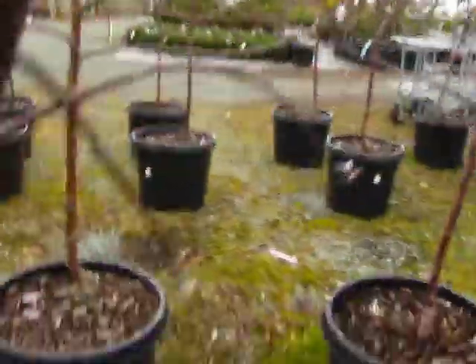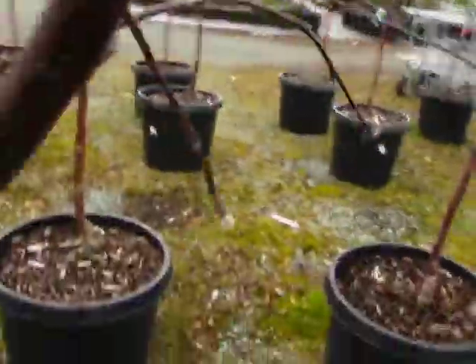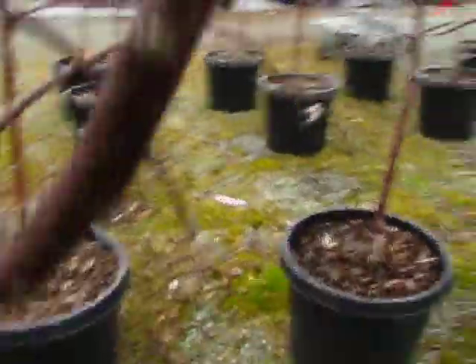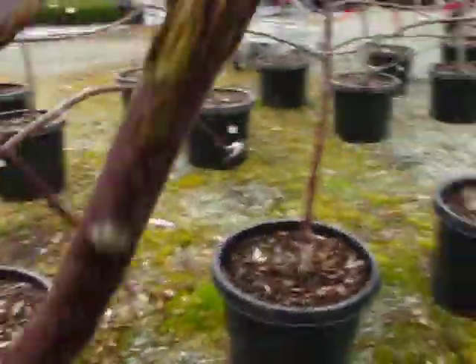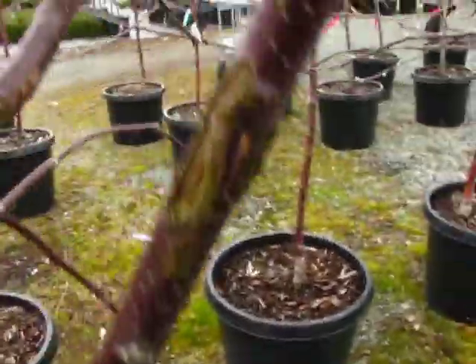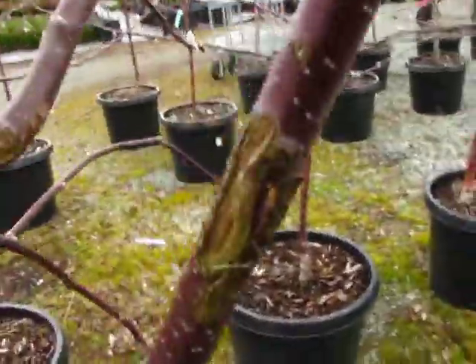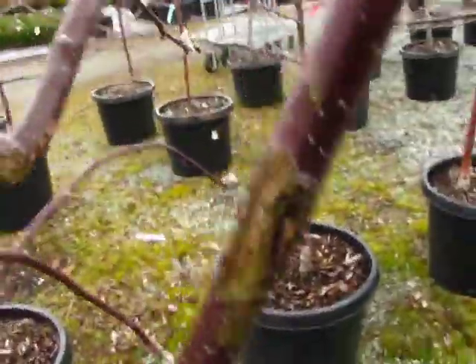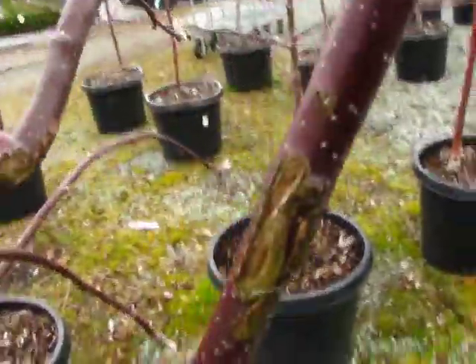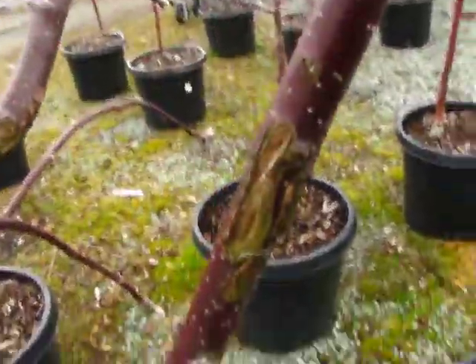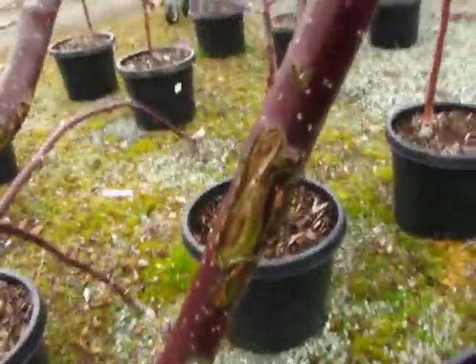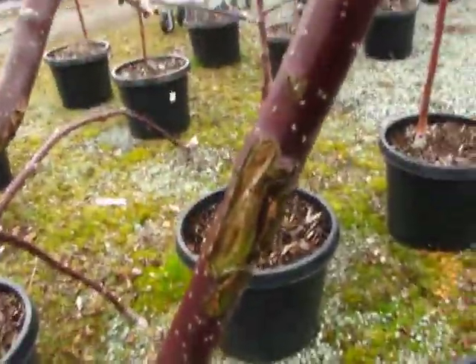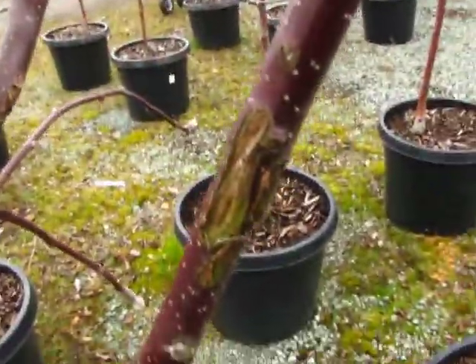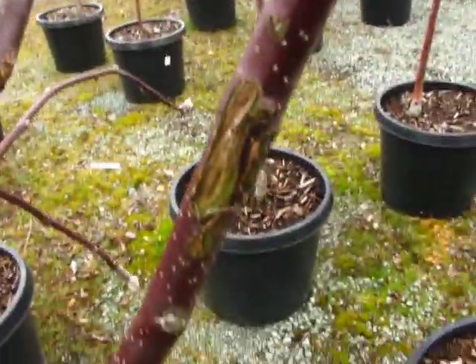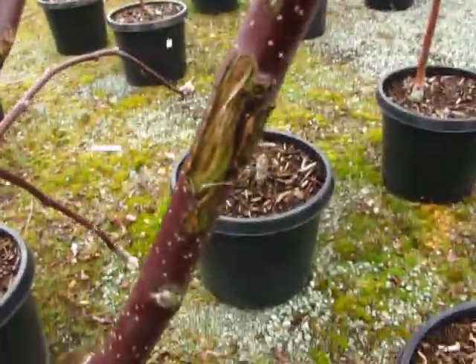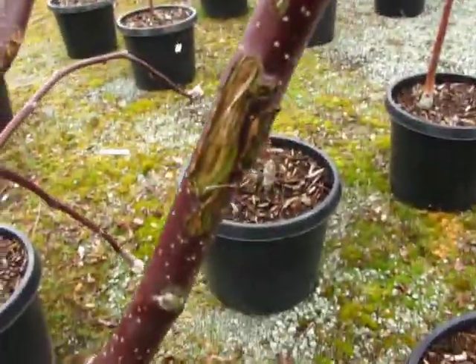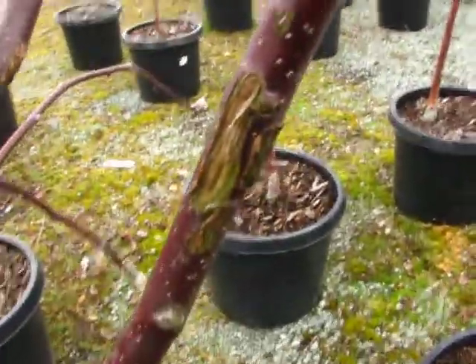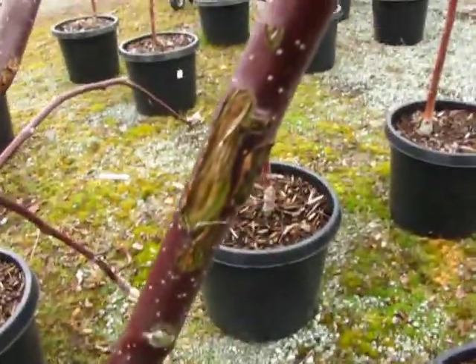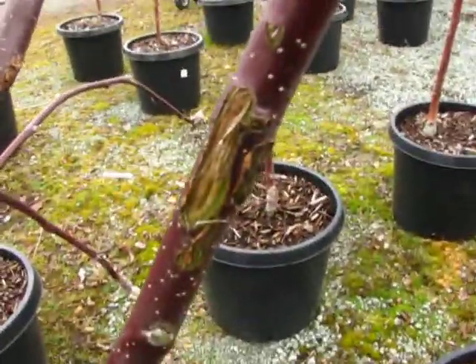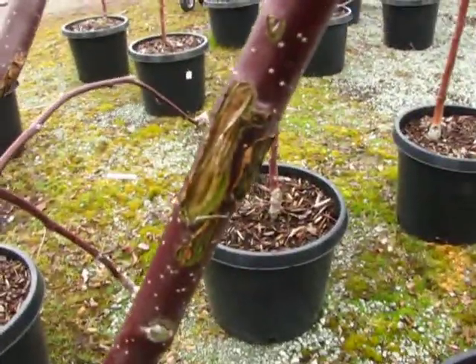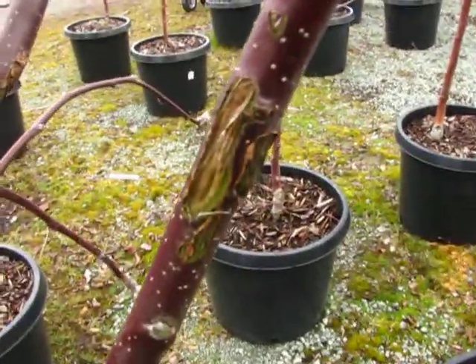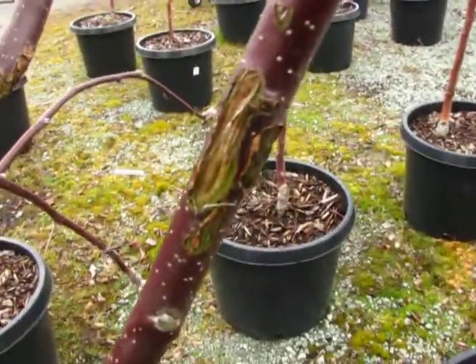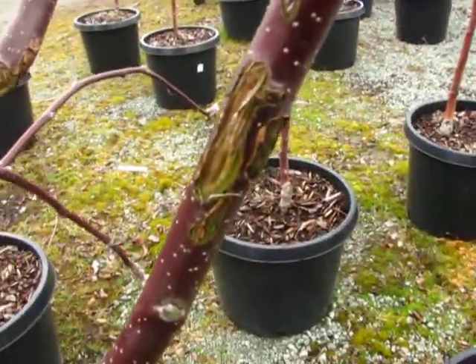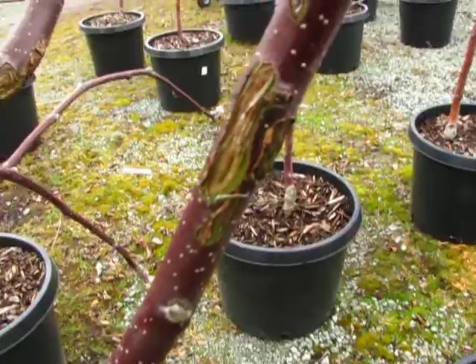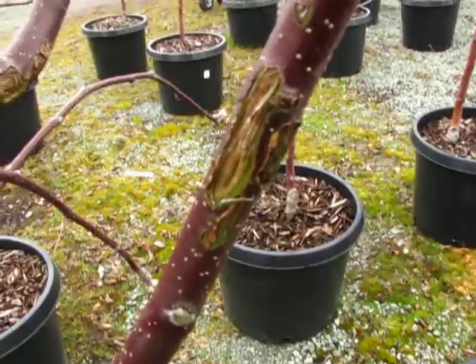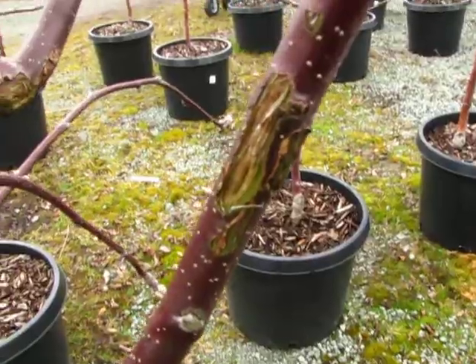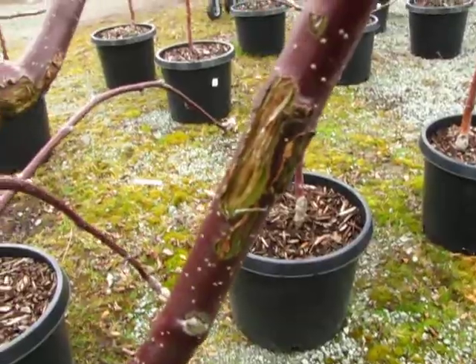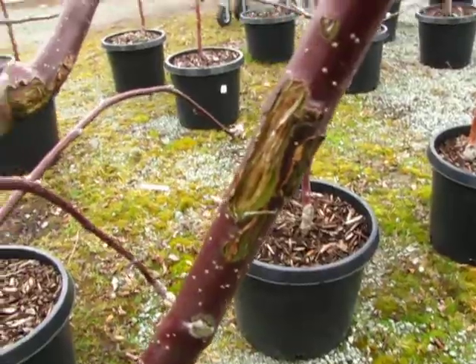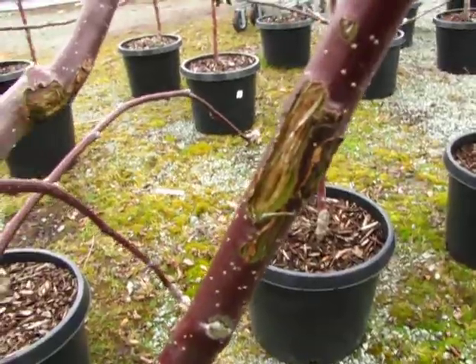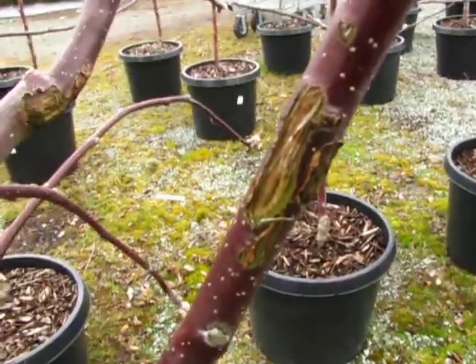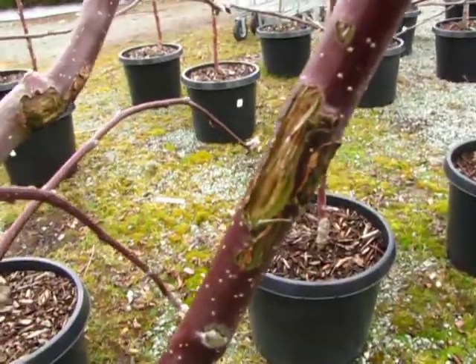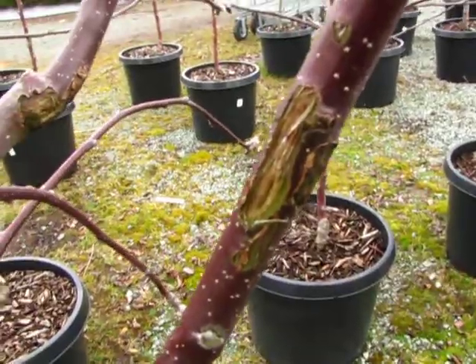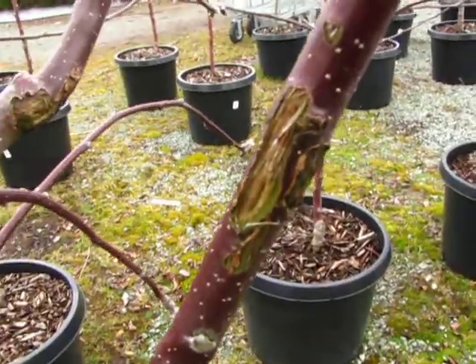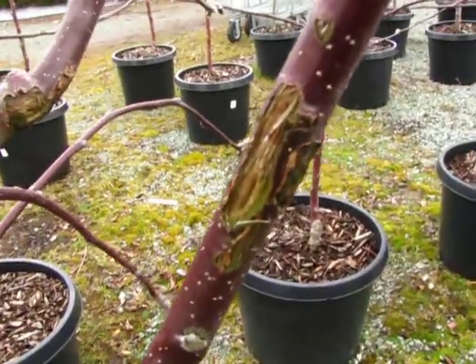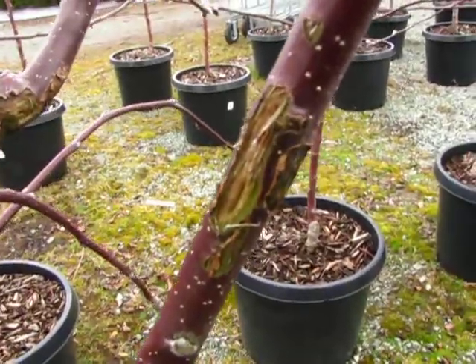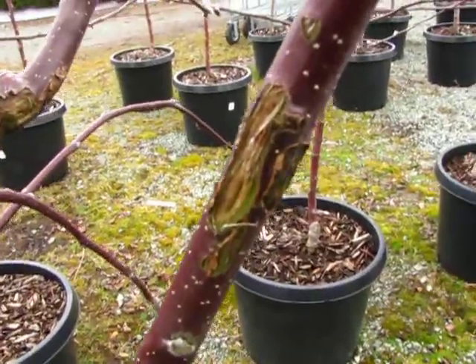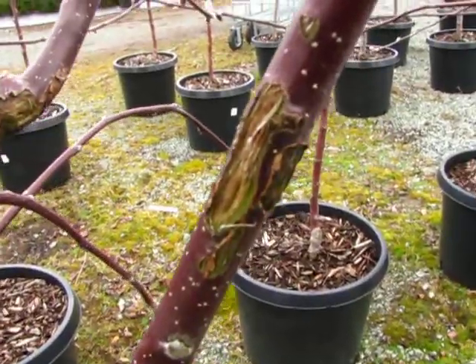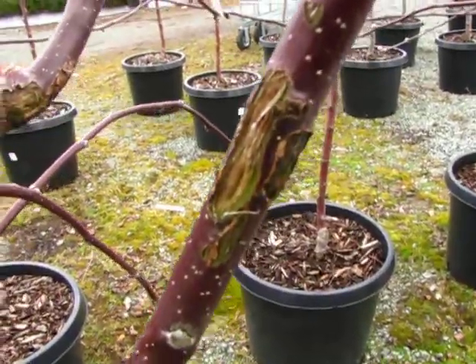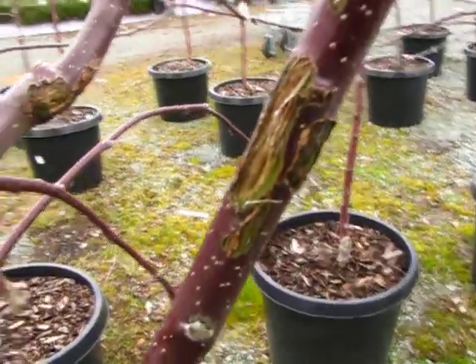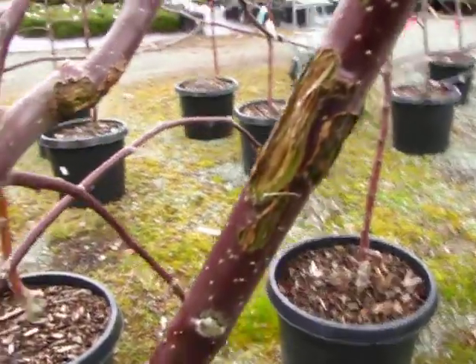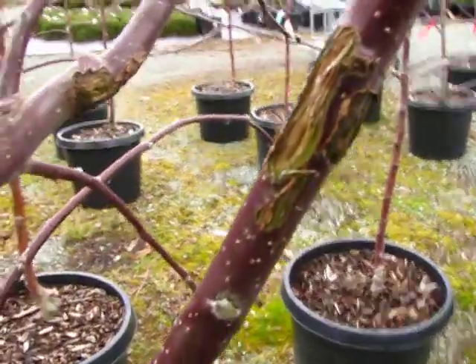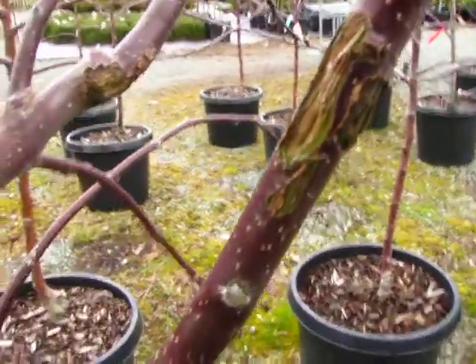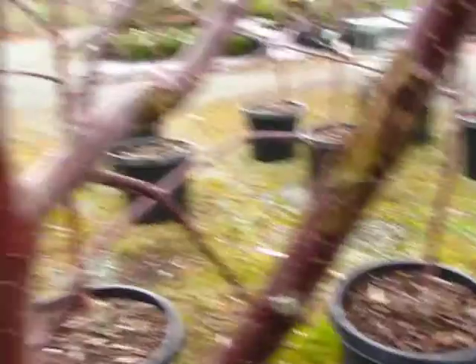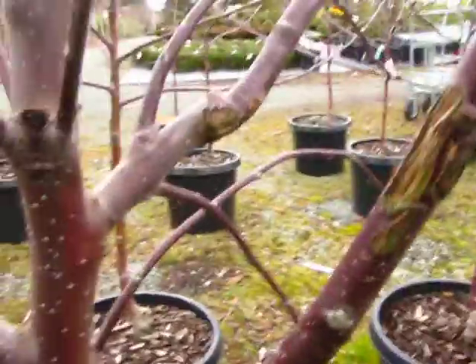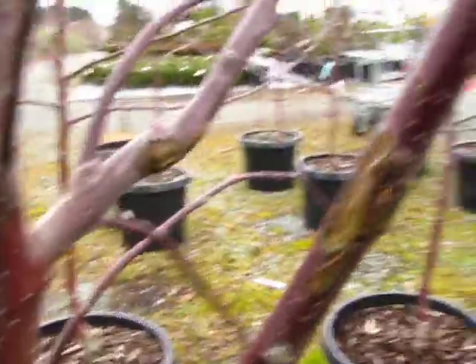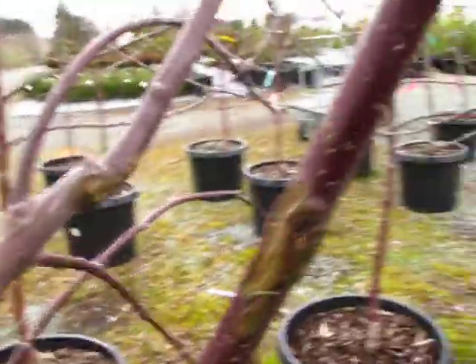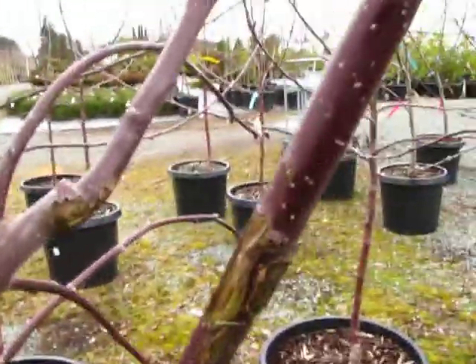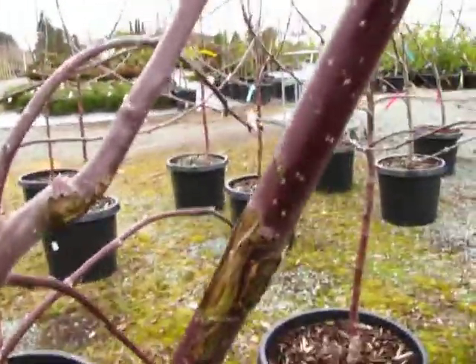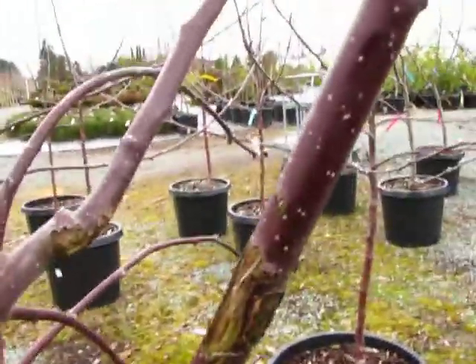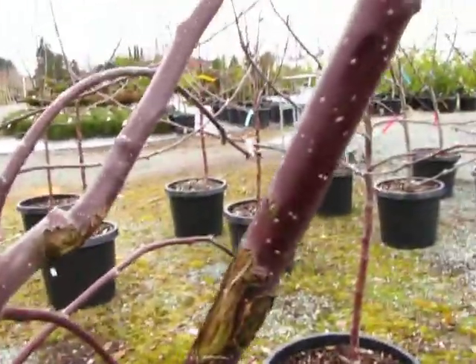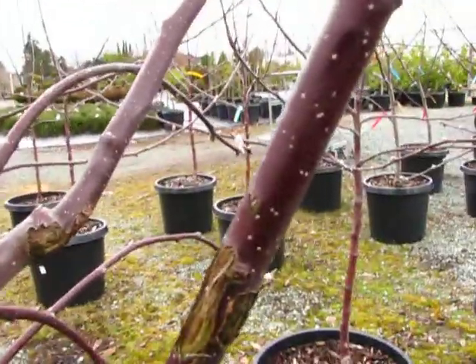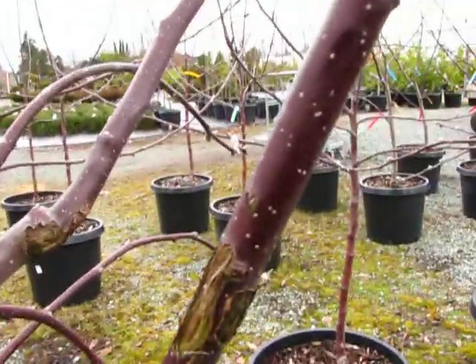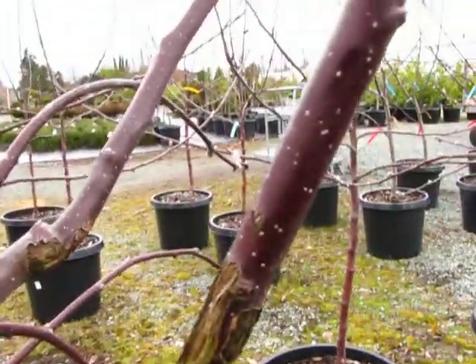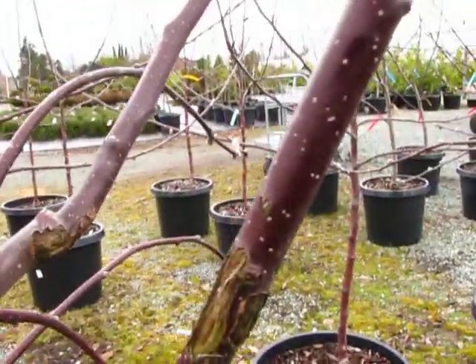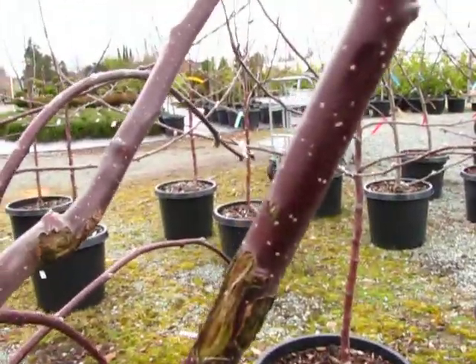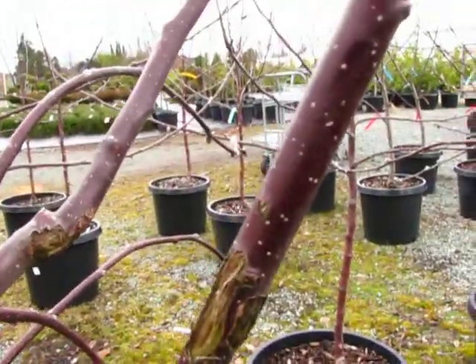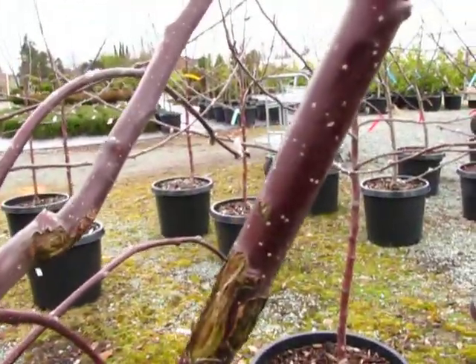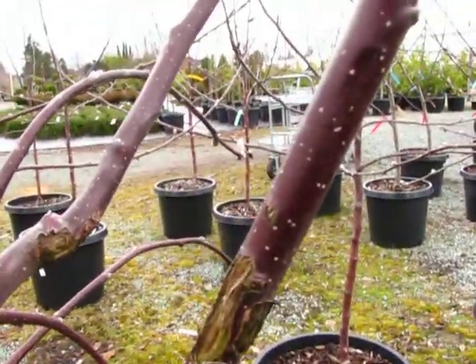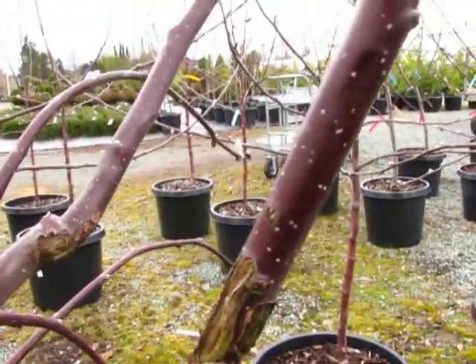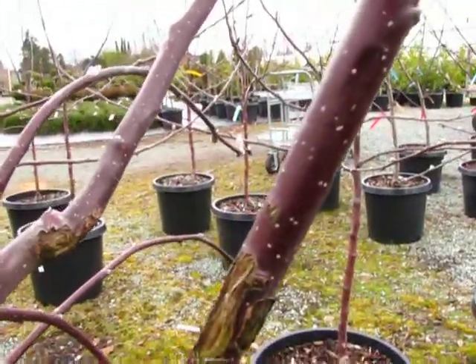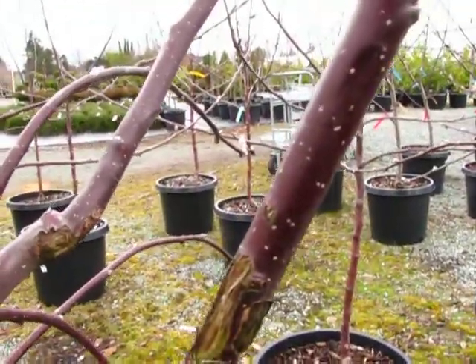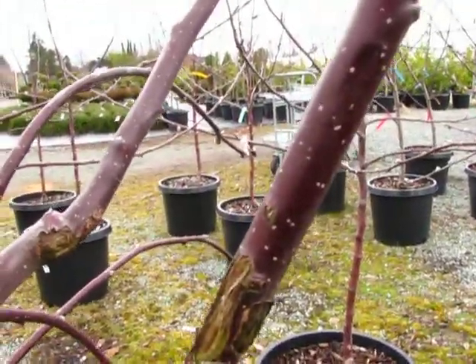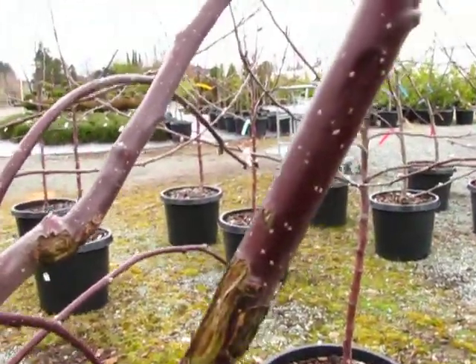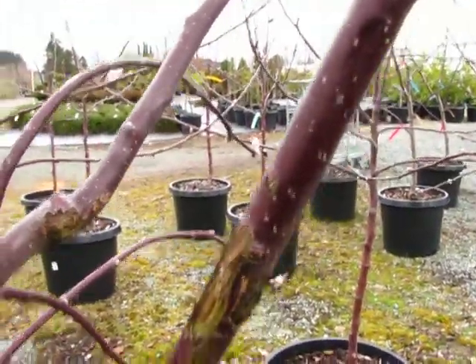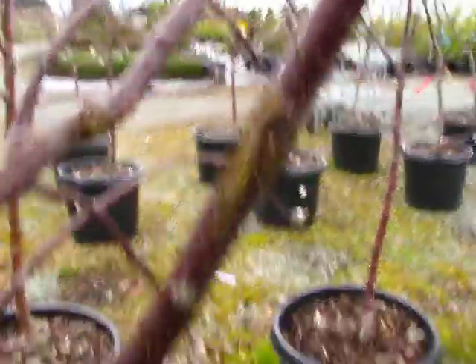That could just be mechanical damage from banding. But if you've got any sort of damage on your tree, you don't want it.